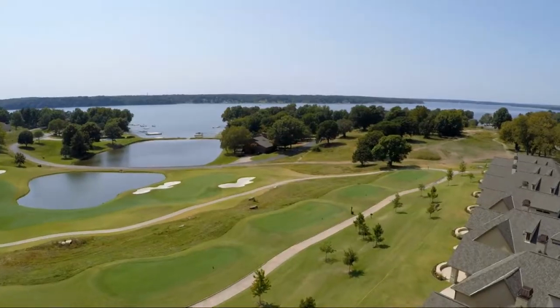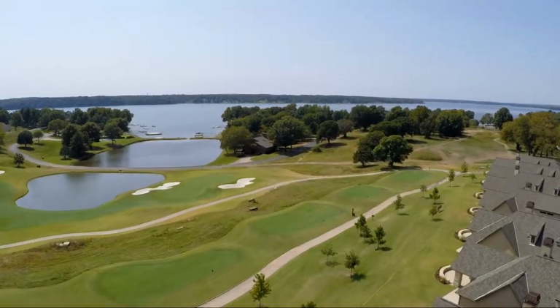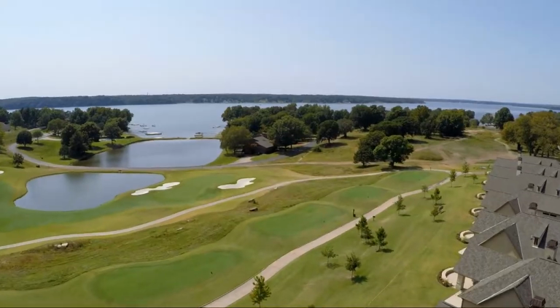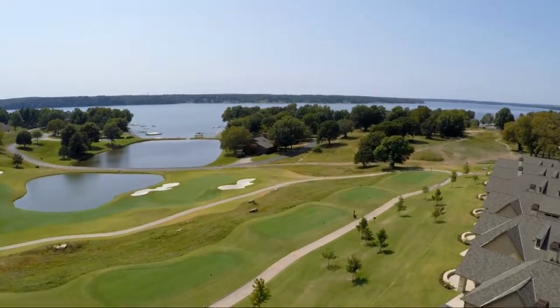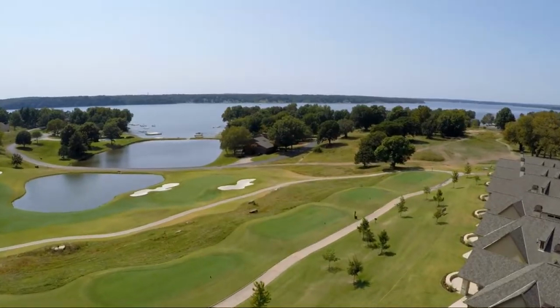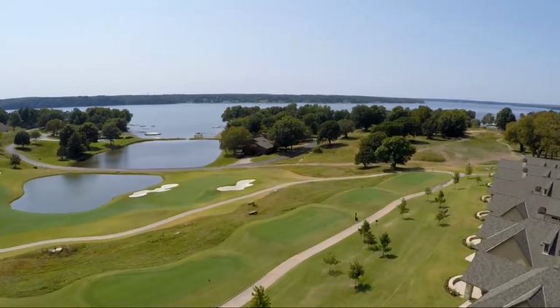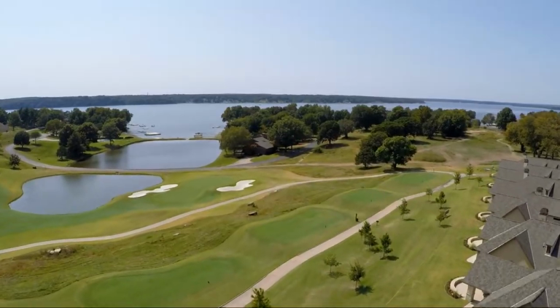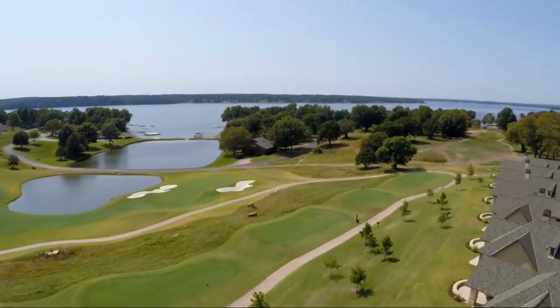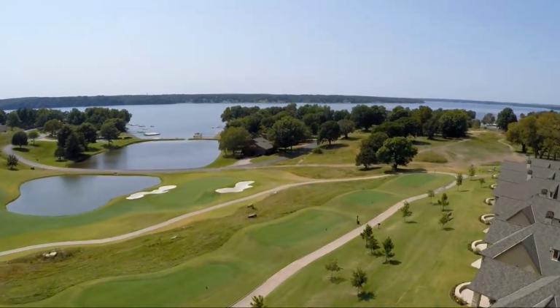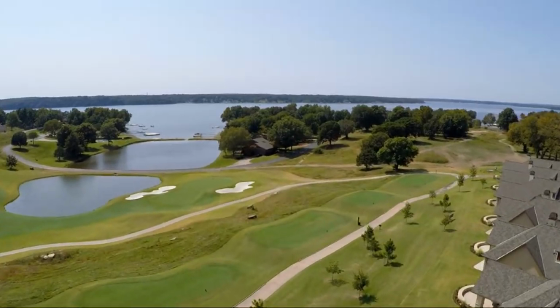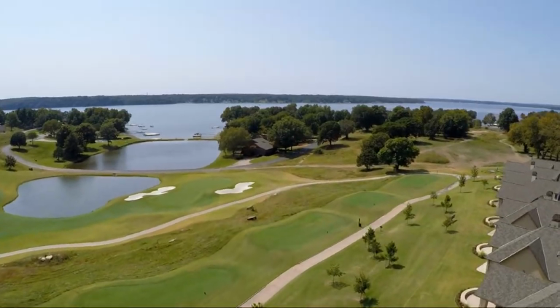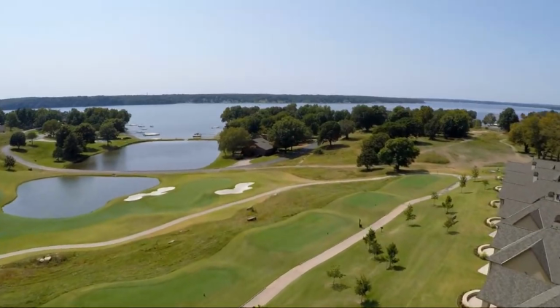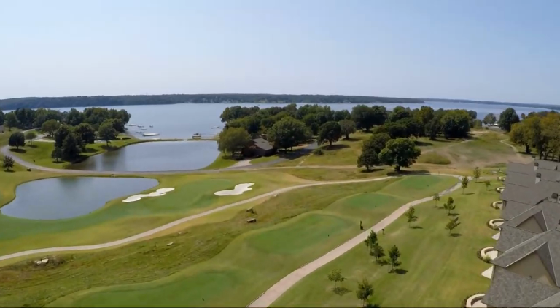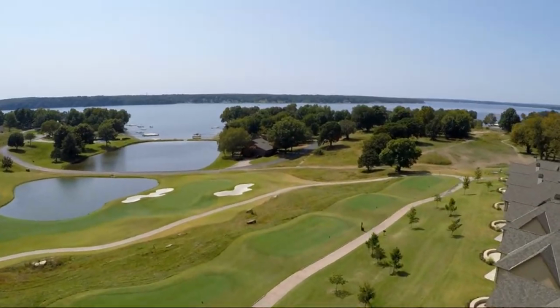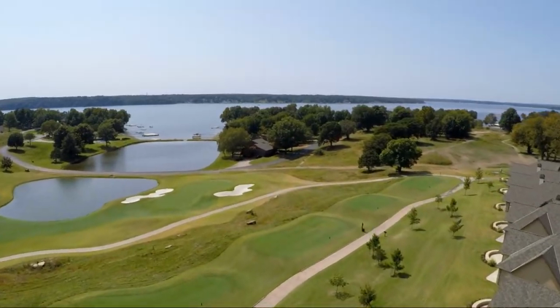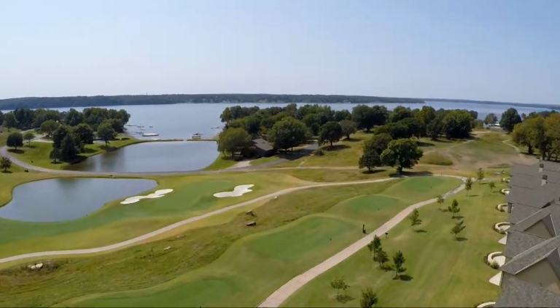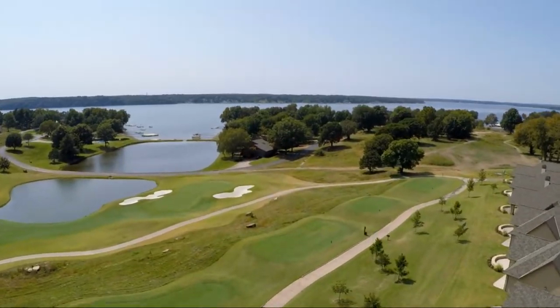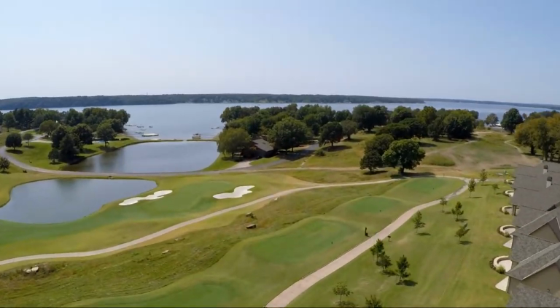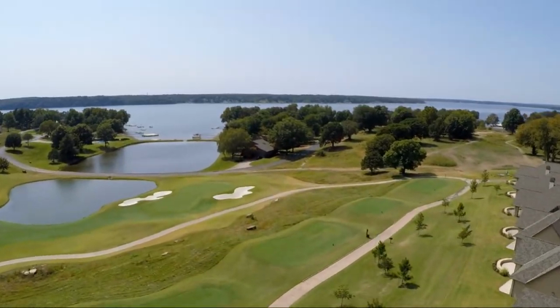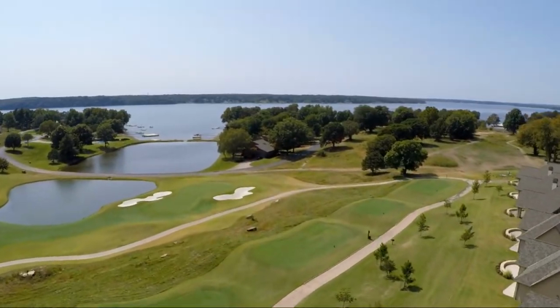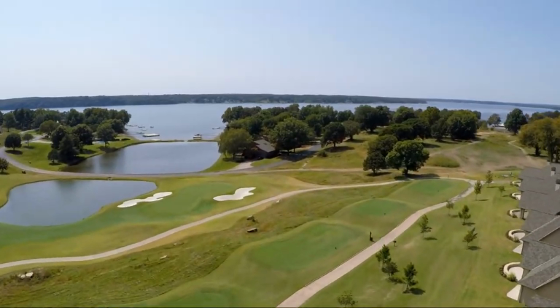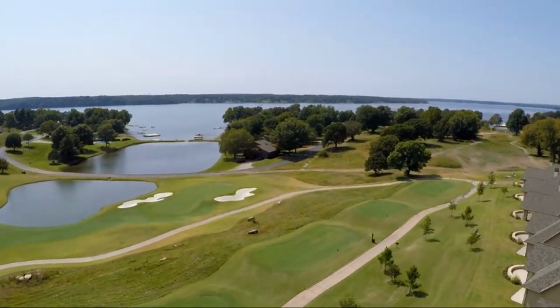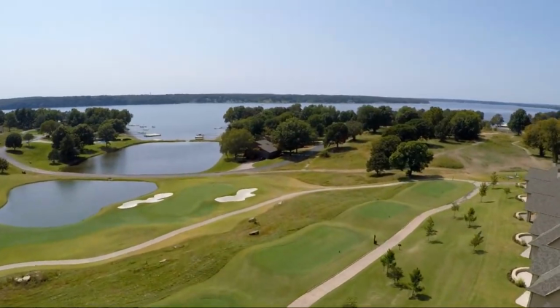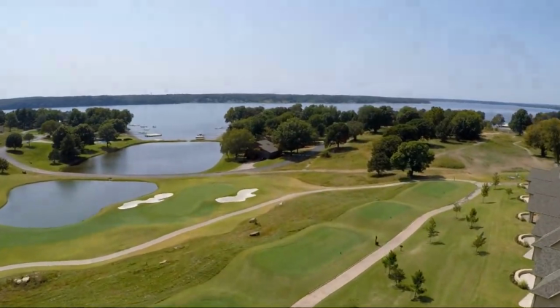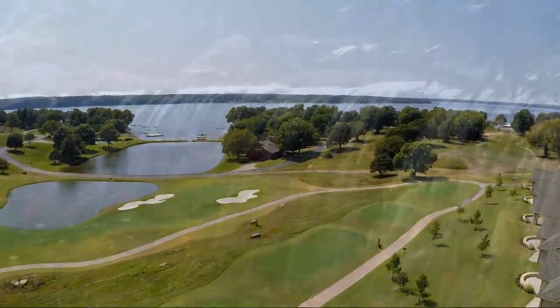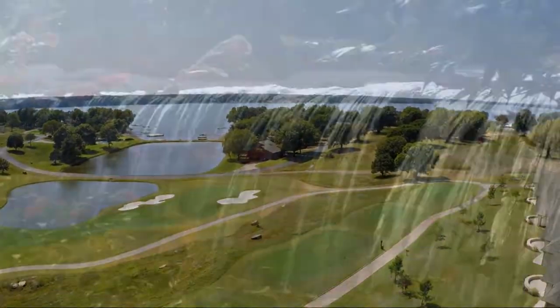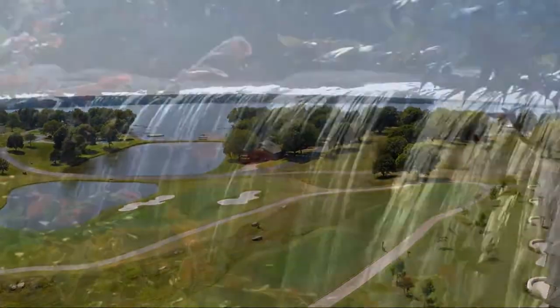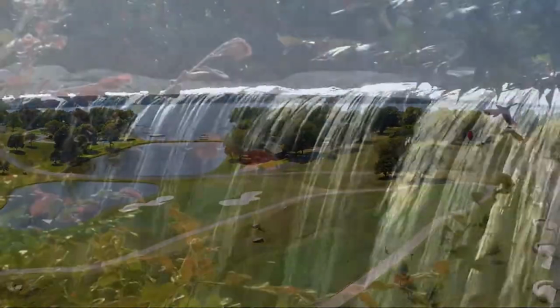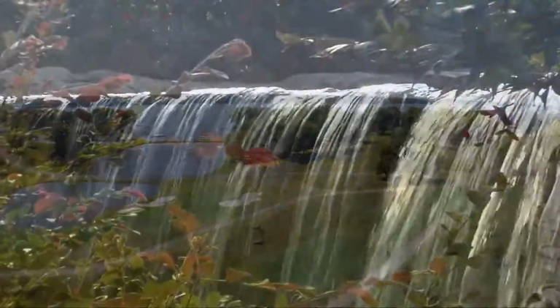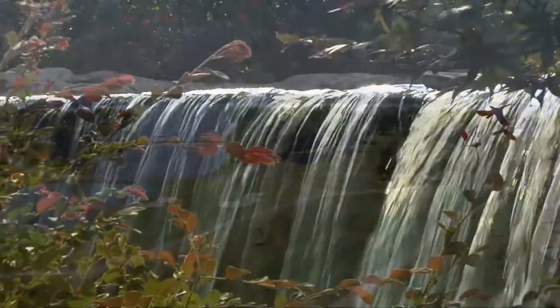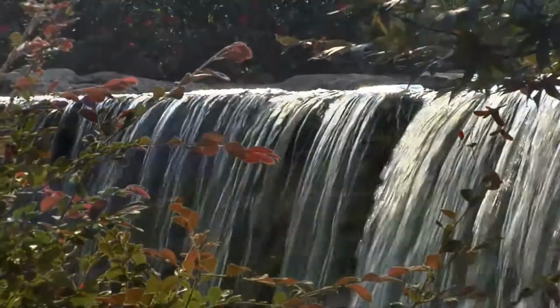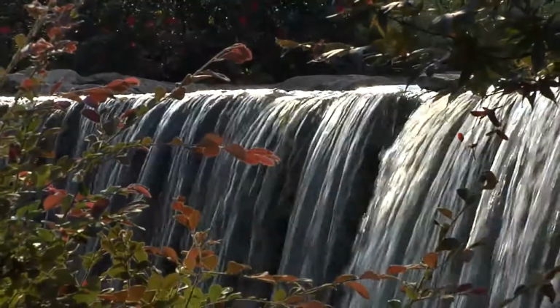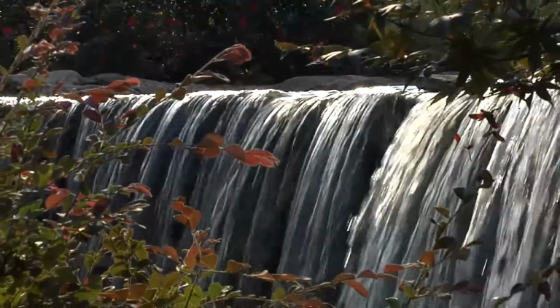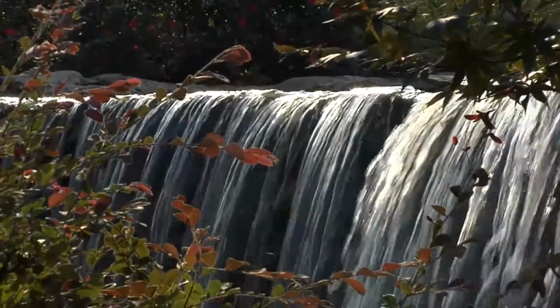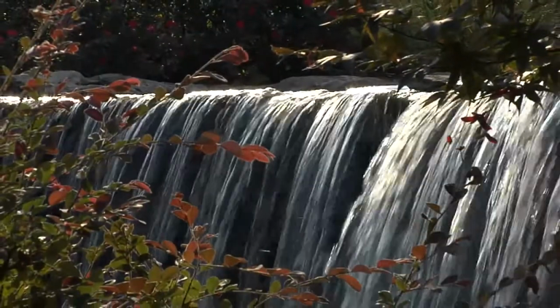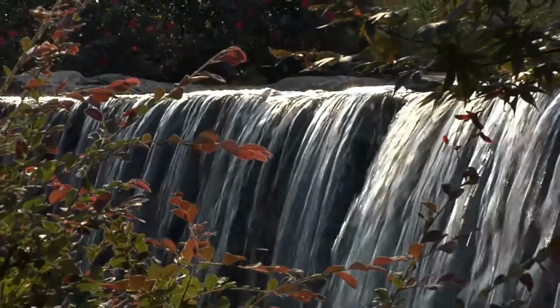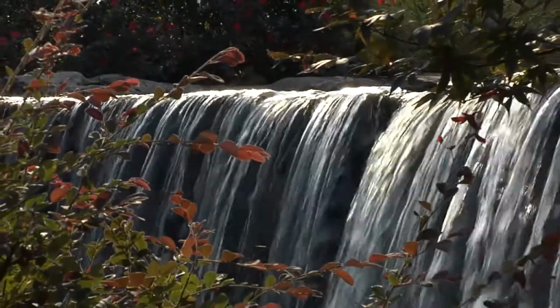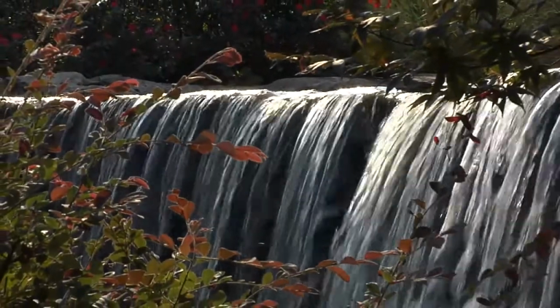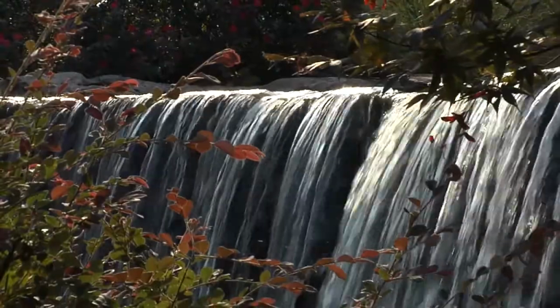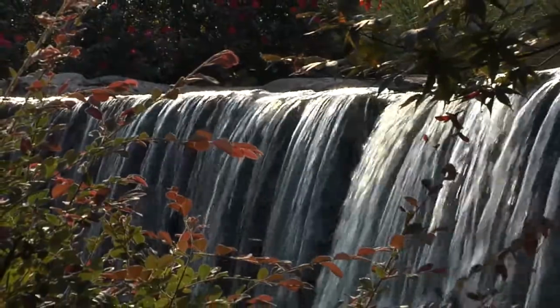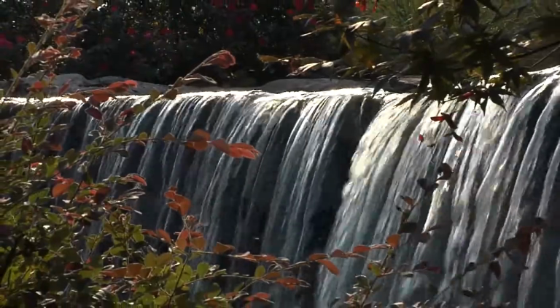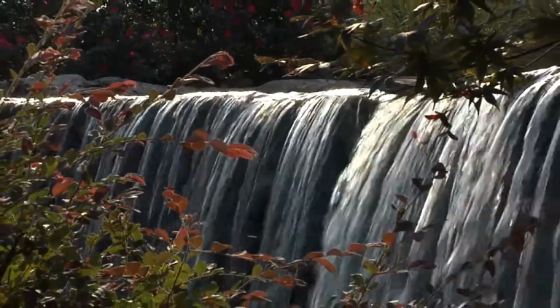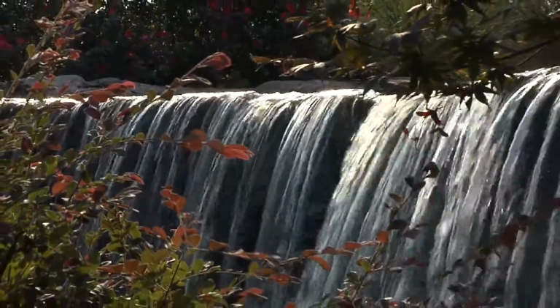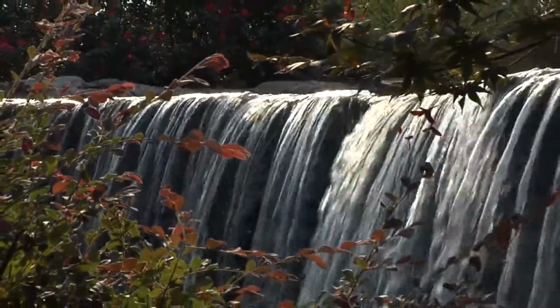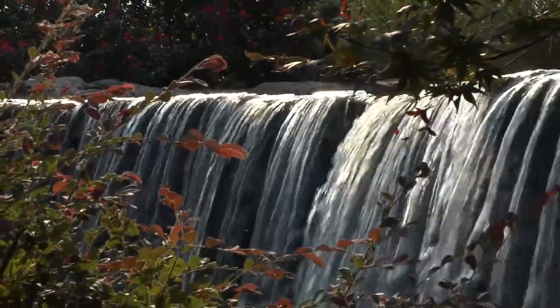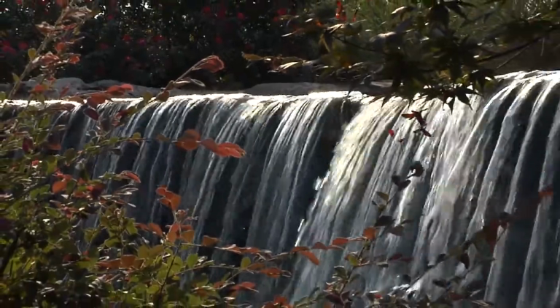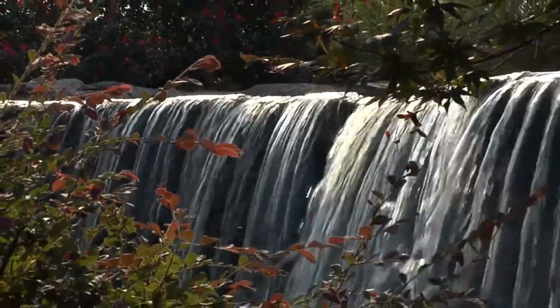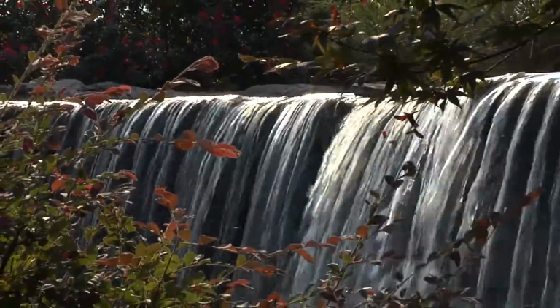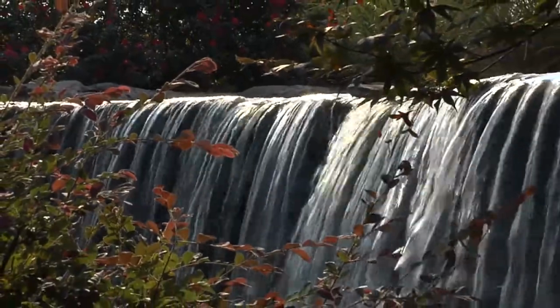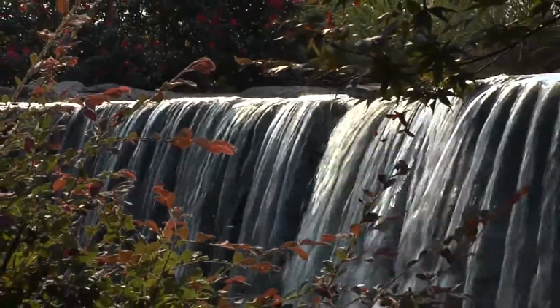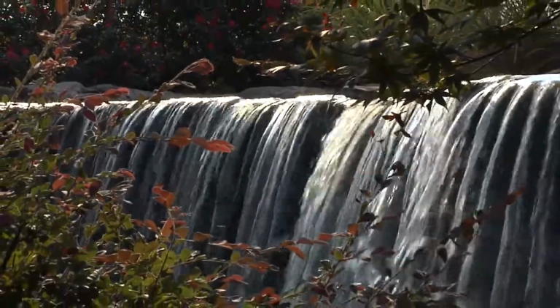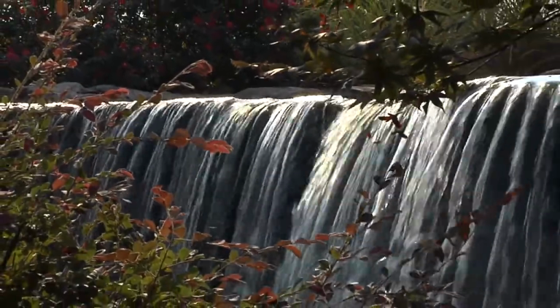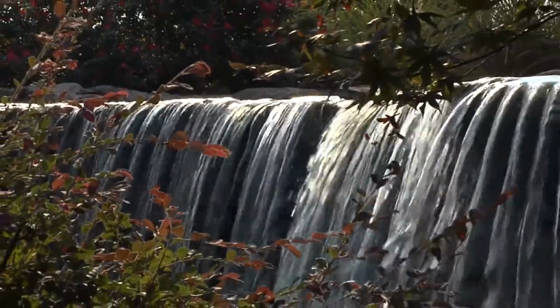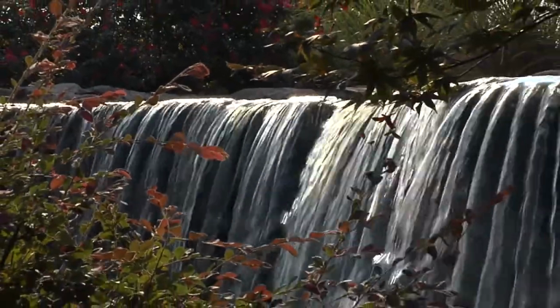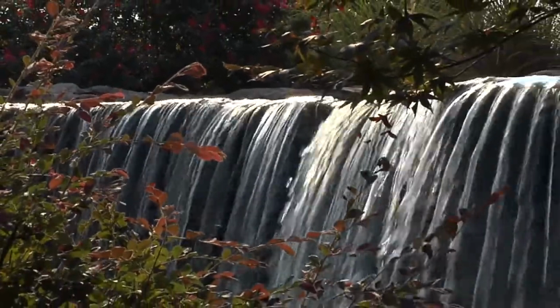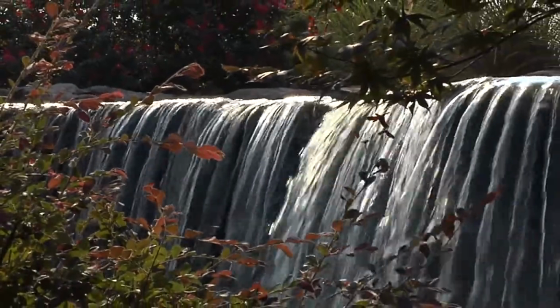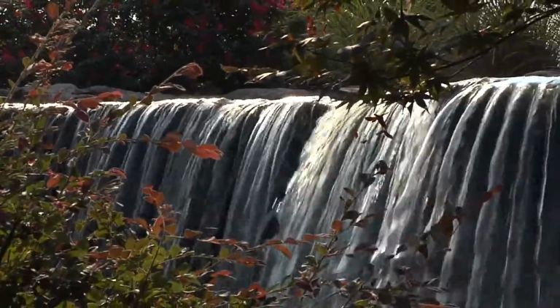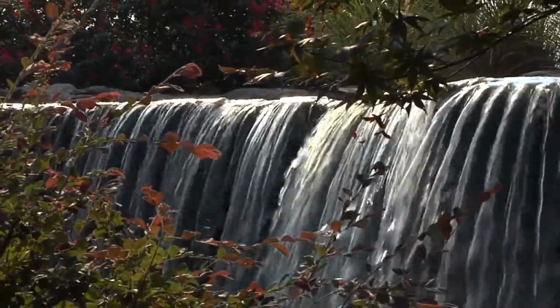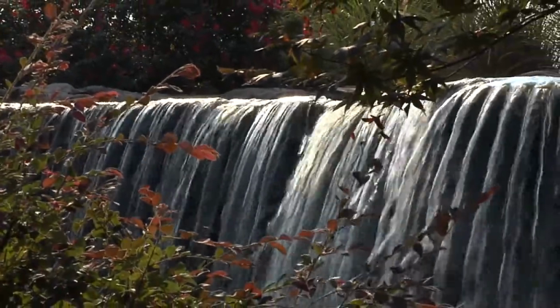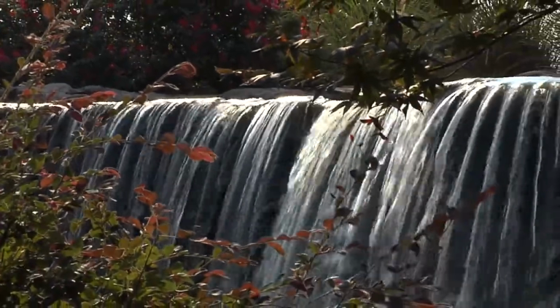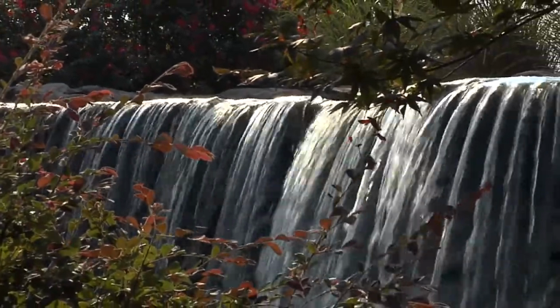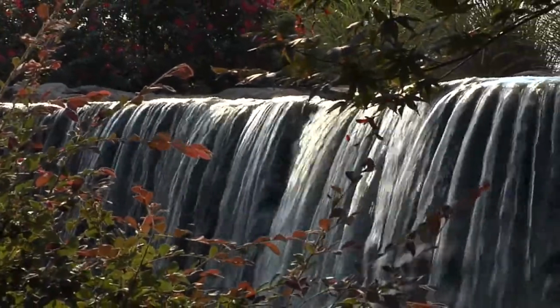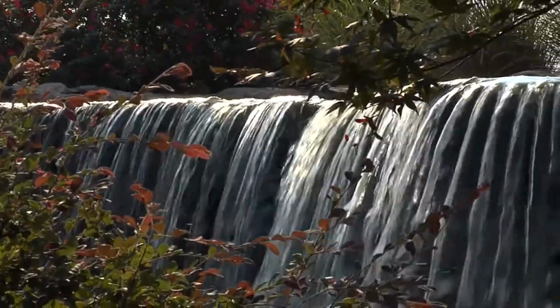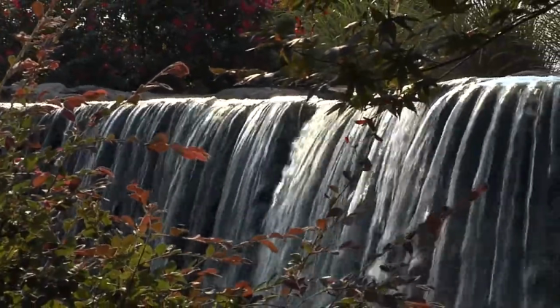The new Shangri-La Resort may be on the water, but there's no shortage of stunning water features on its lush golf course.